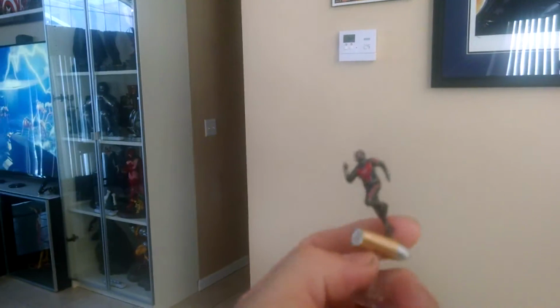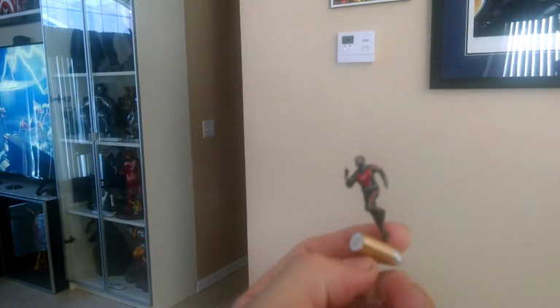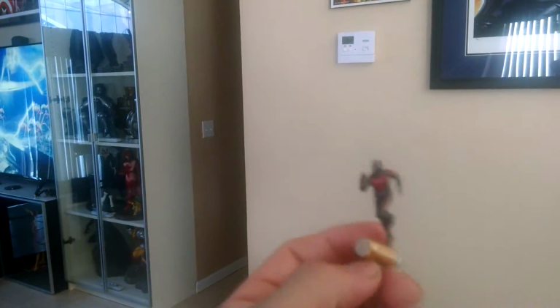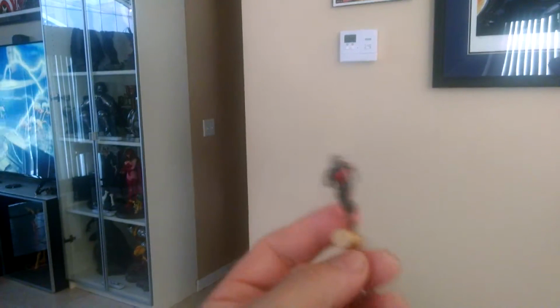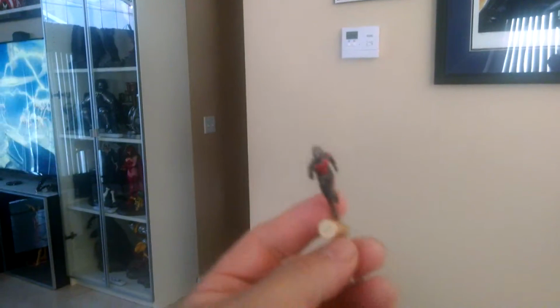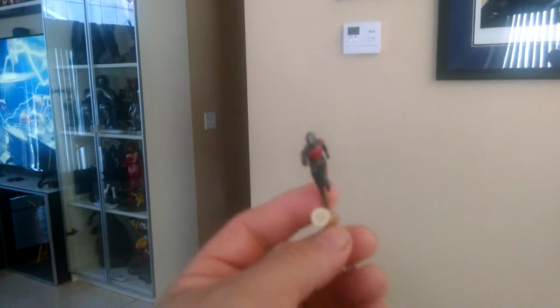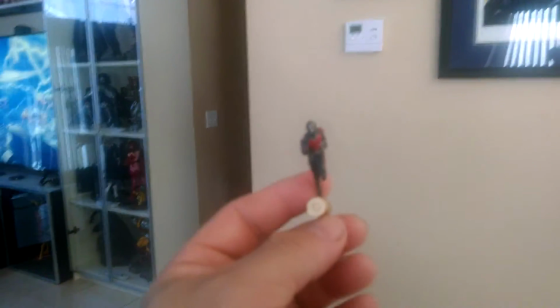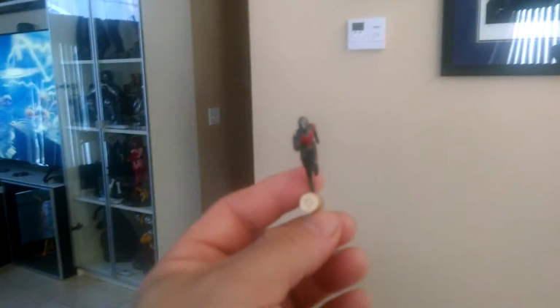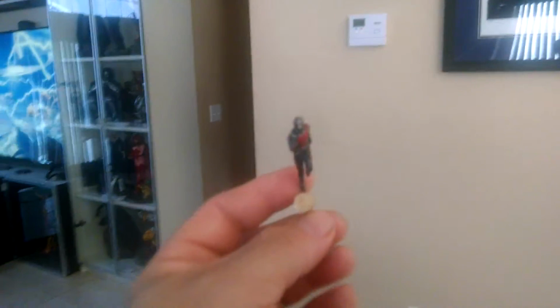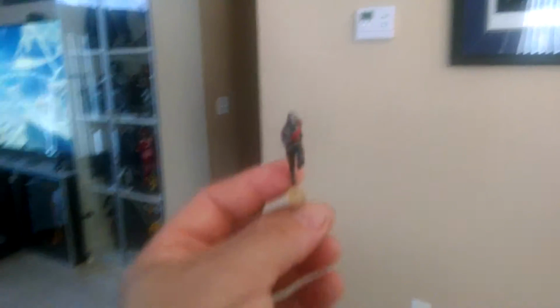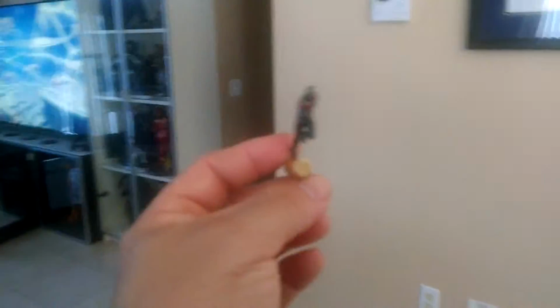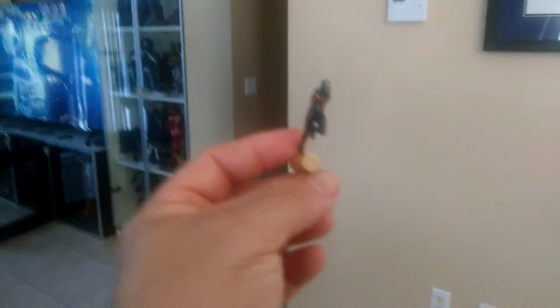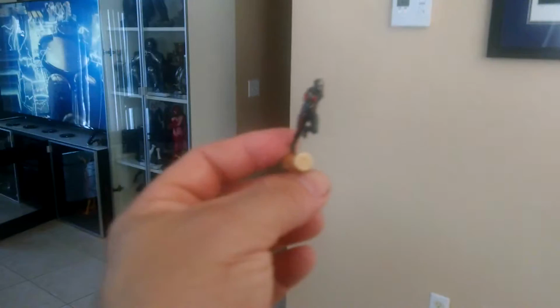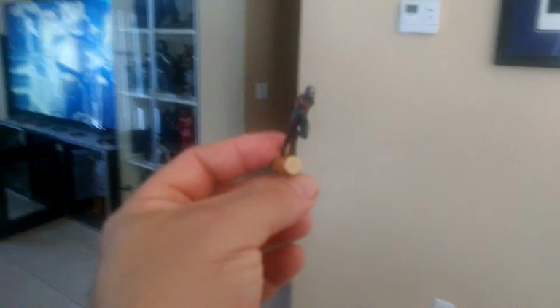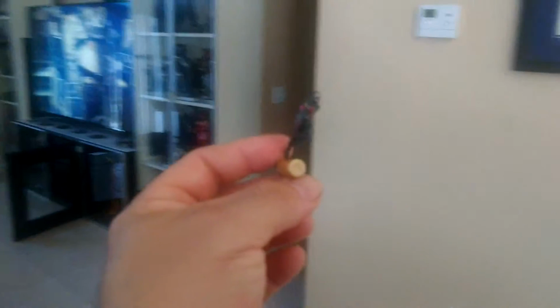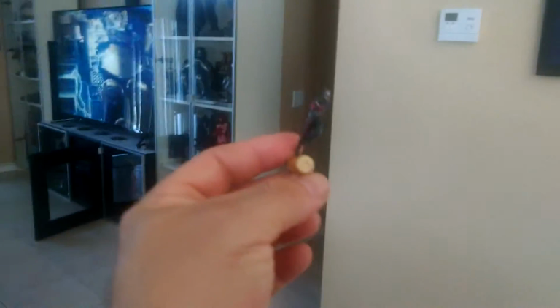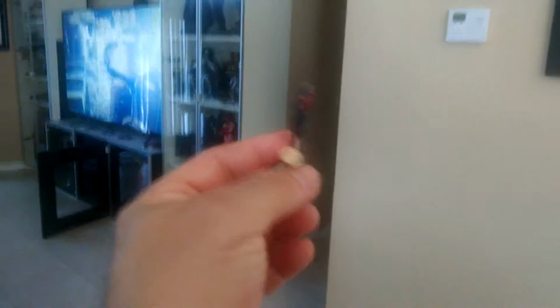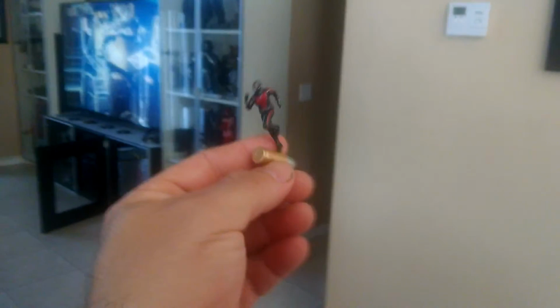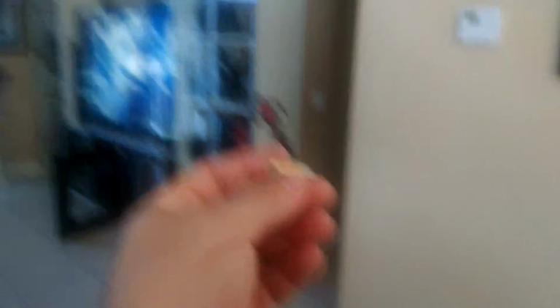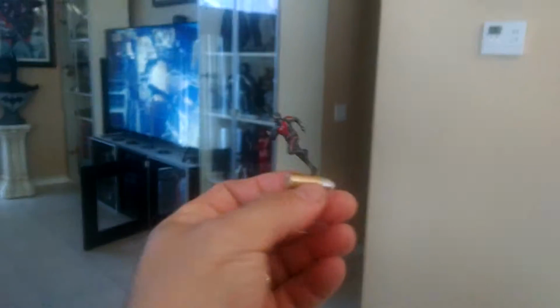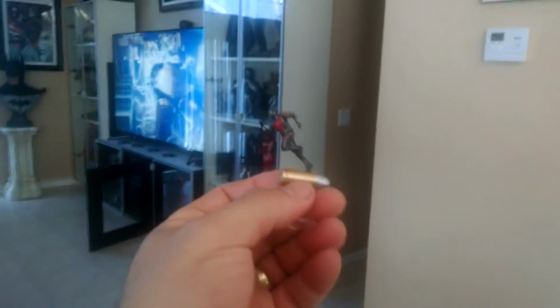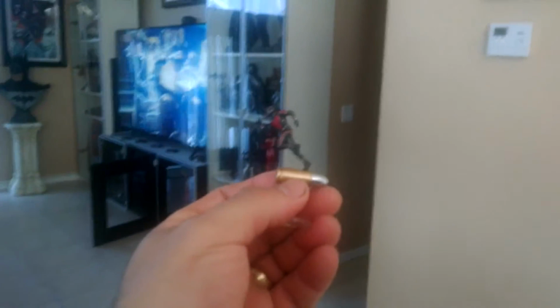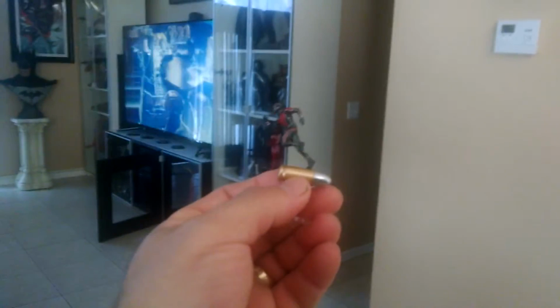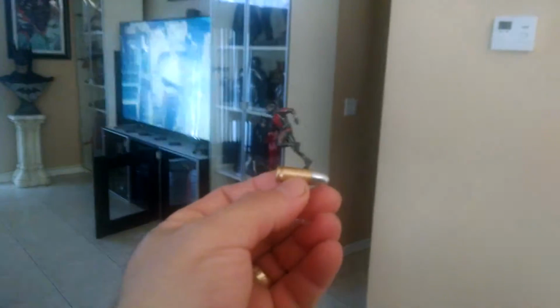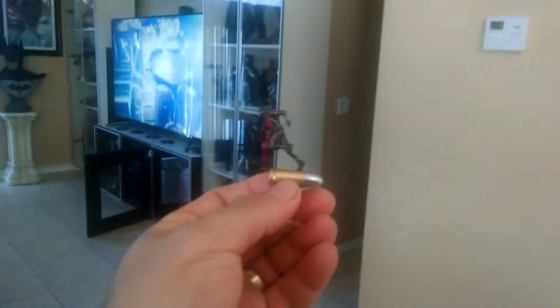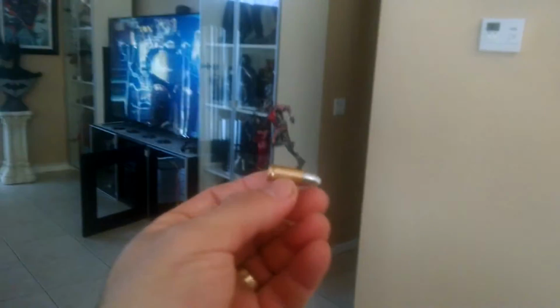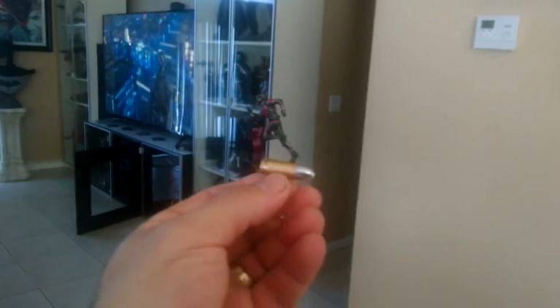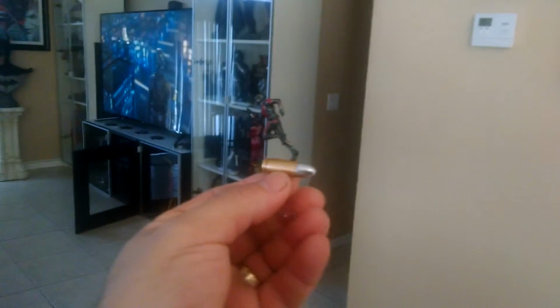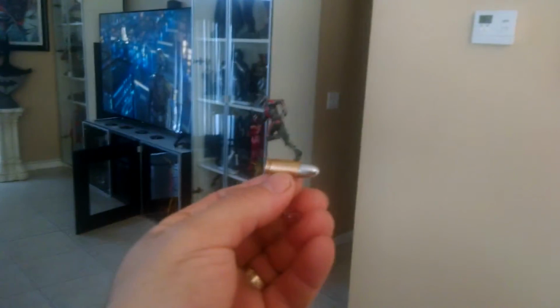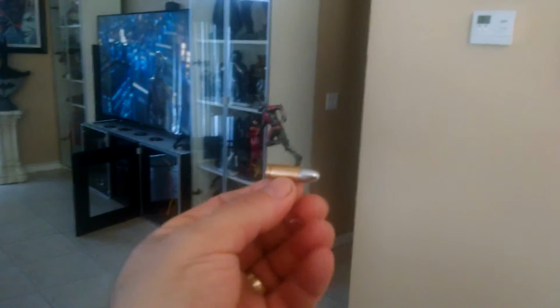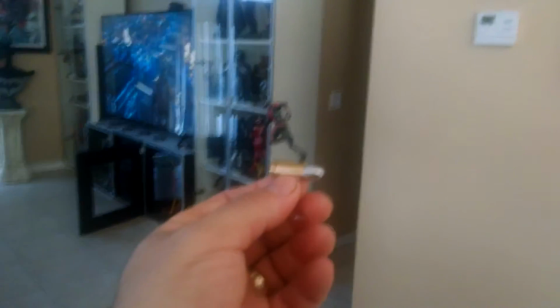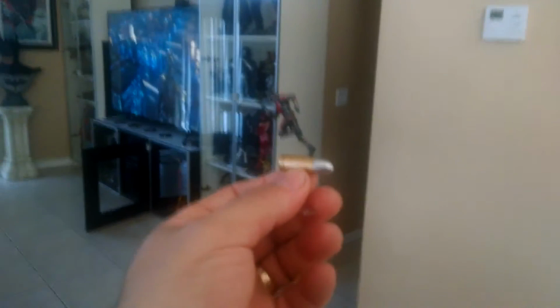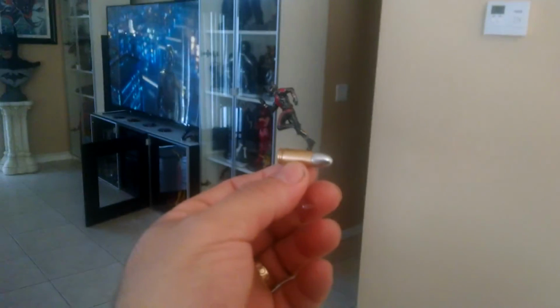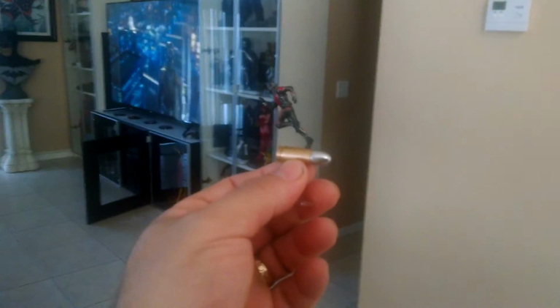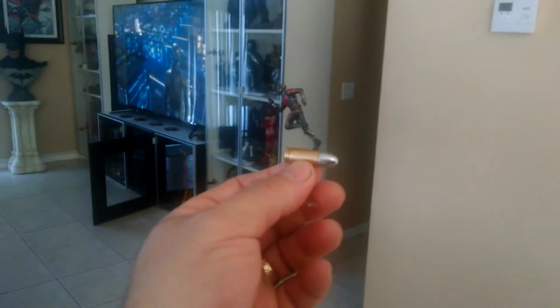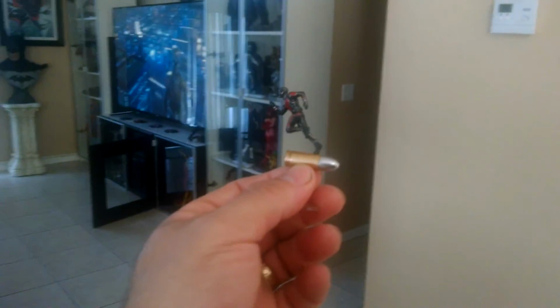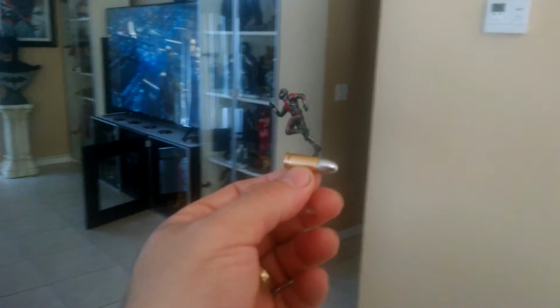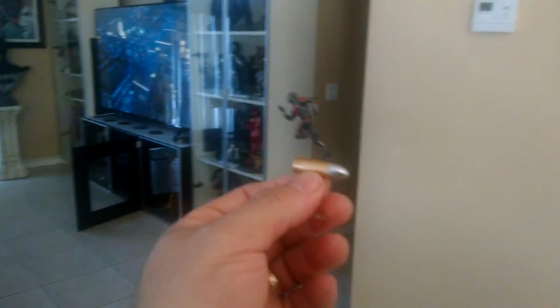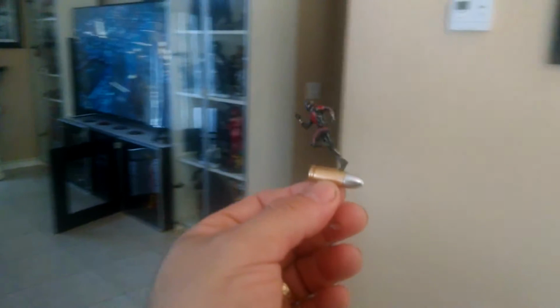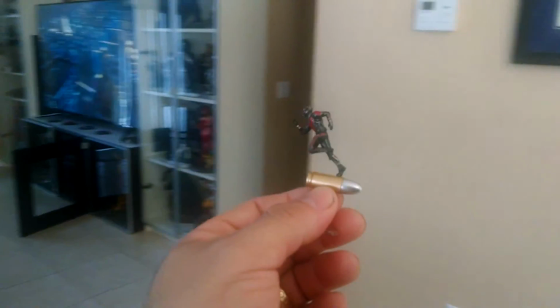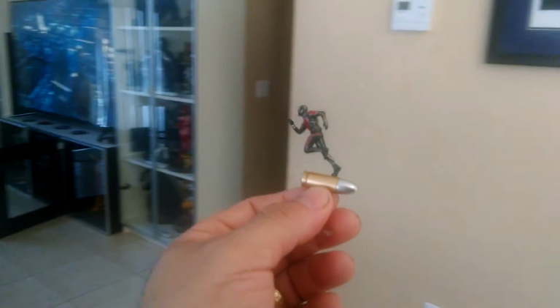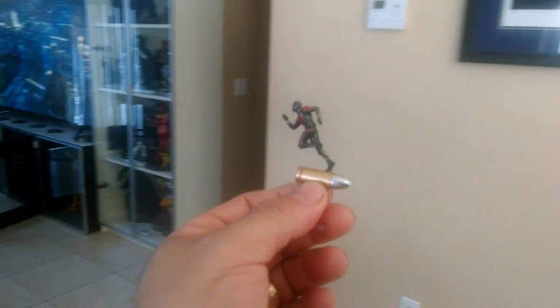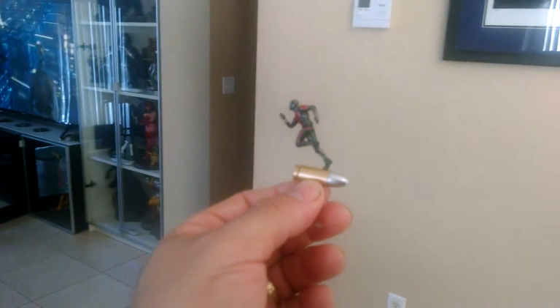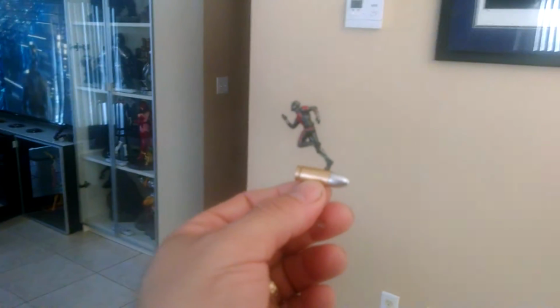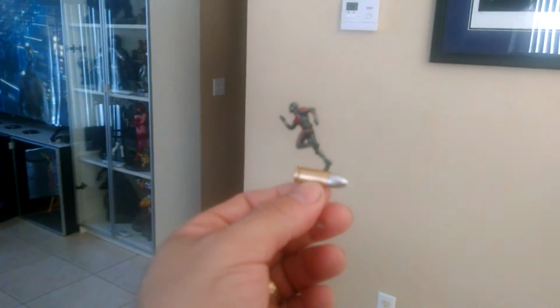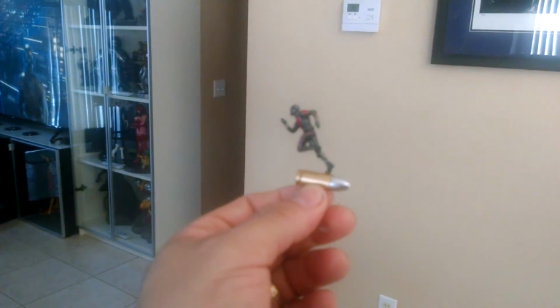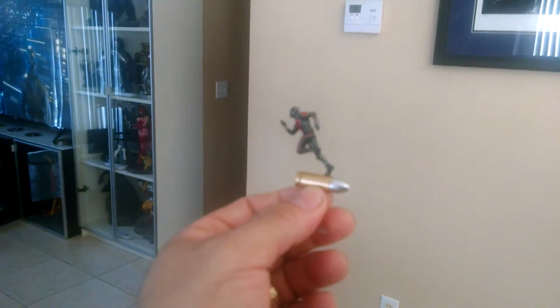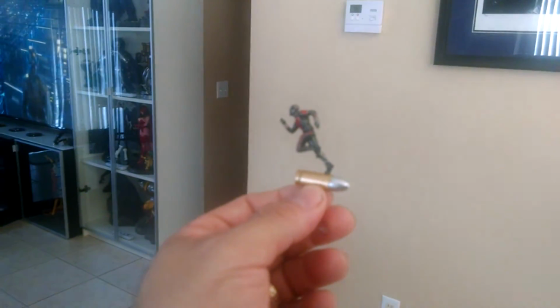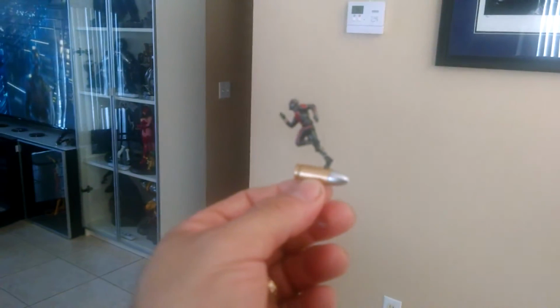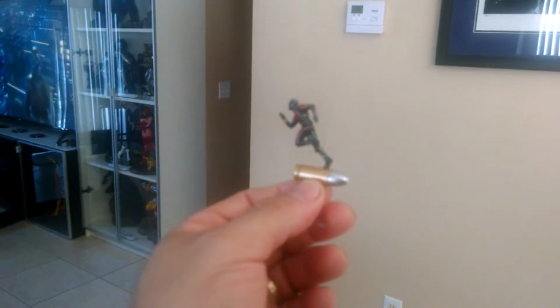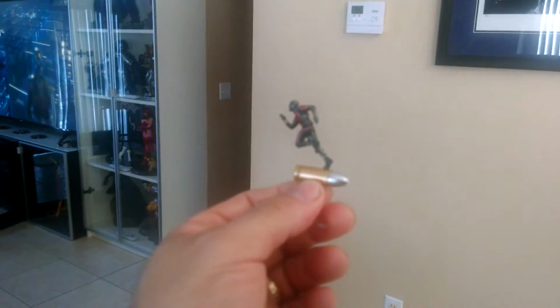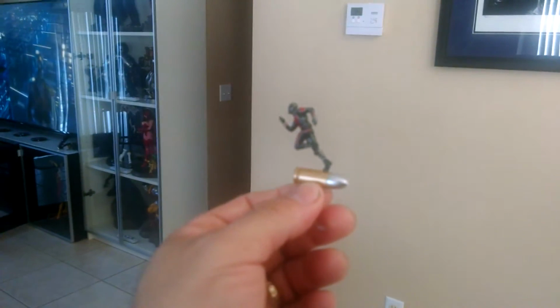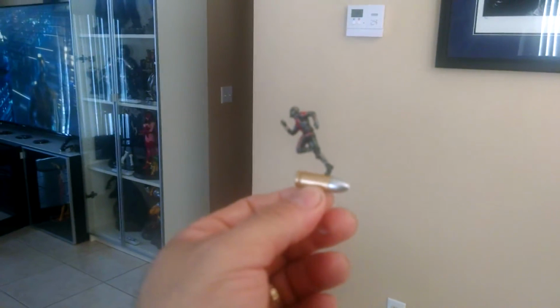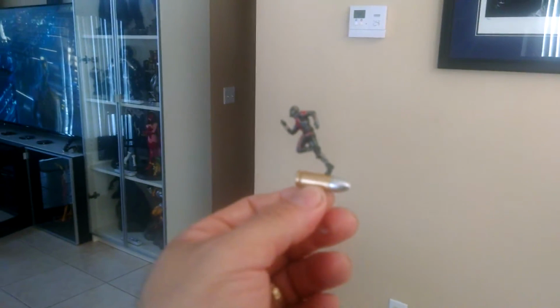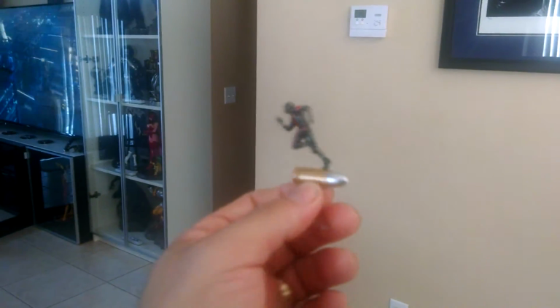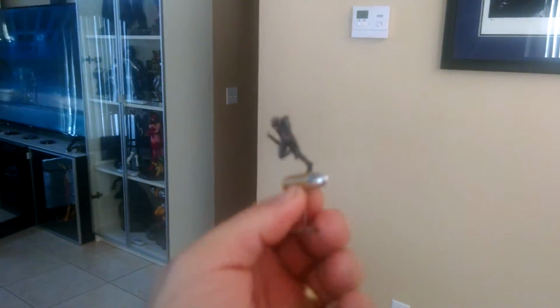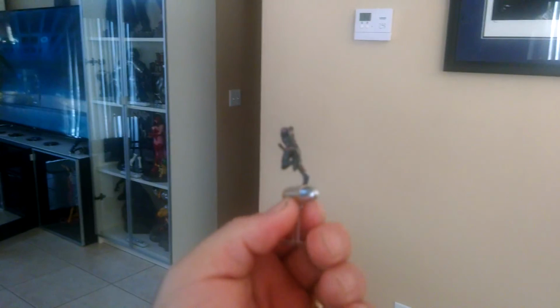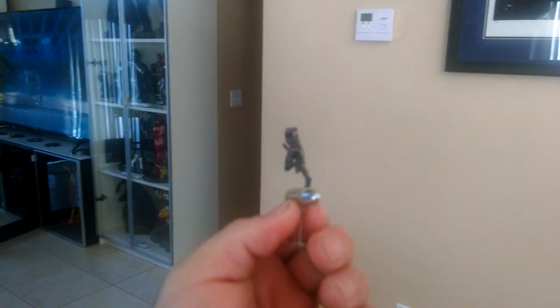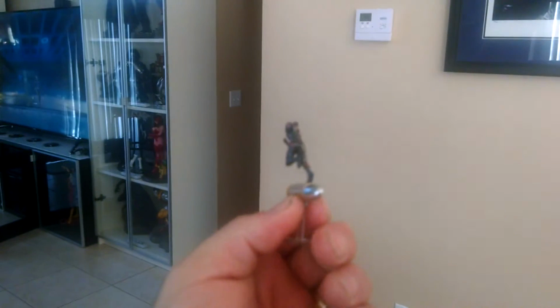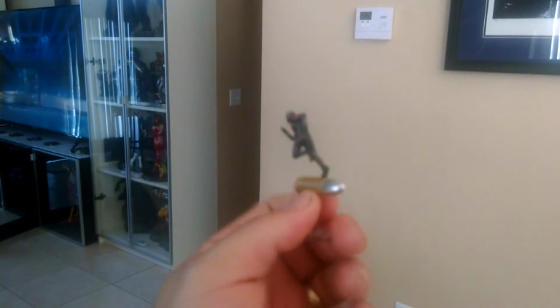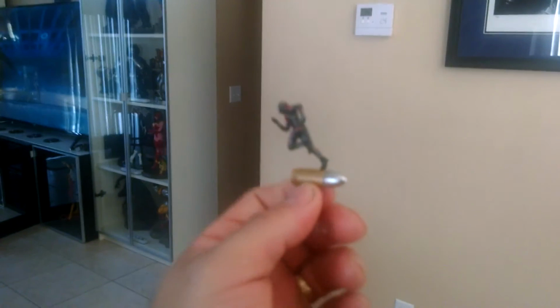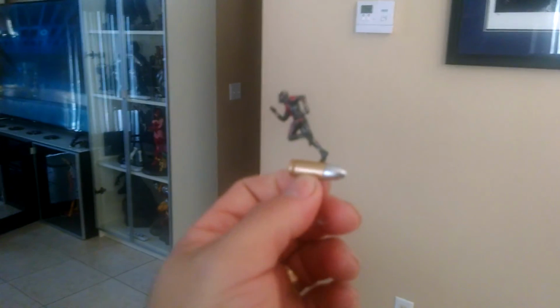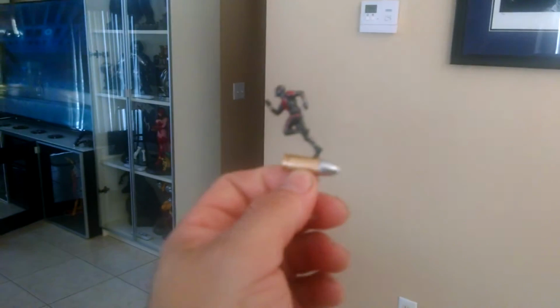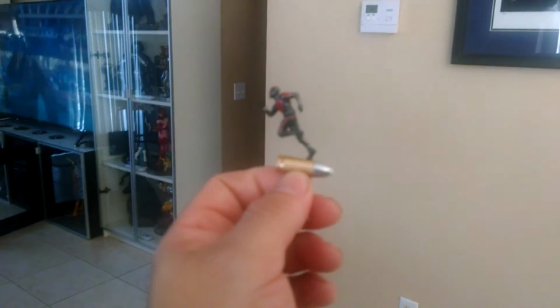So there you have it, man — something cool for the collection. Very small. Price is very cheap for it. Ant-Man.